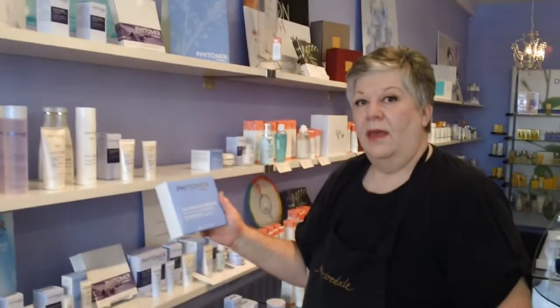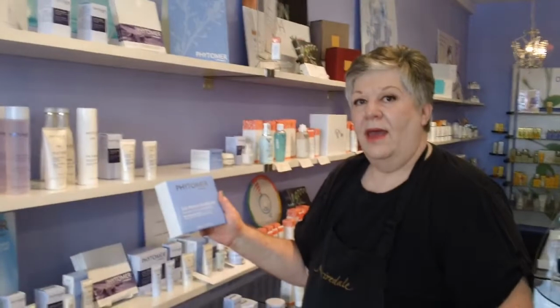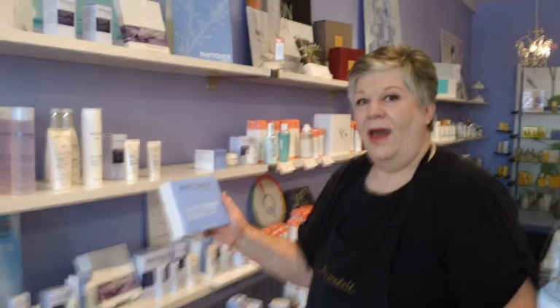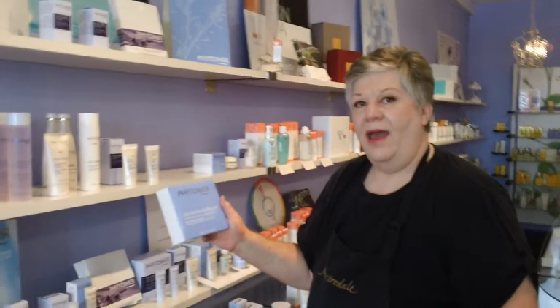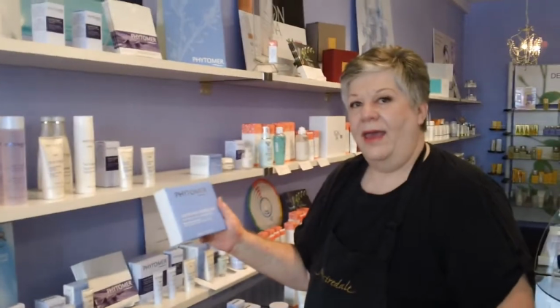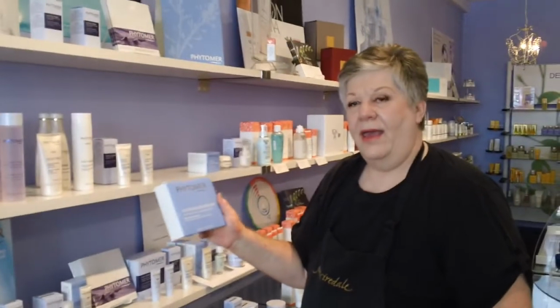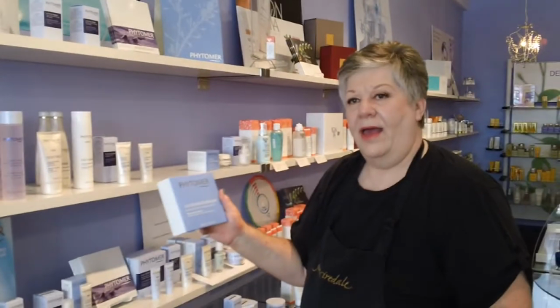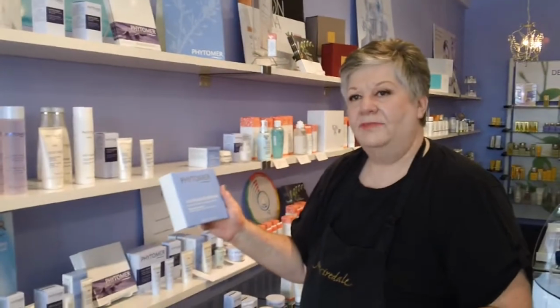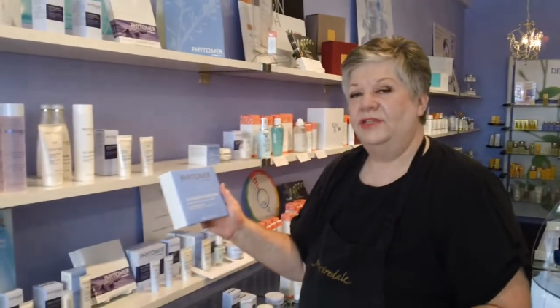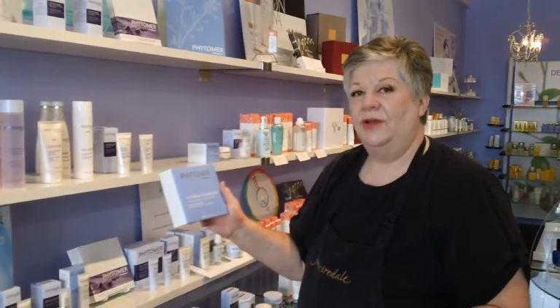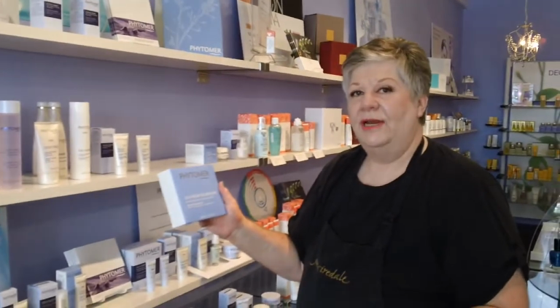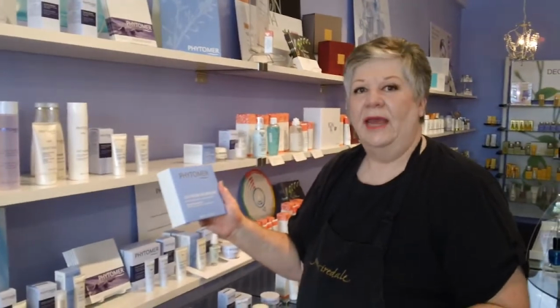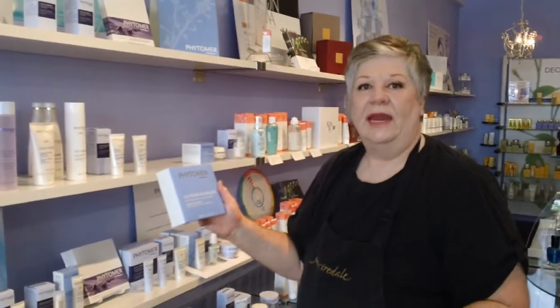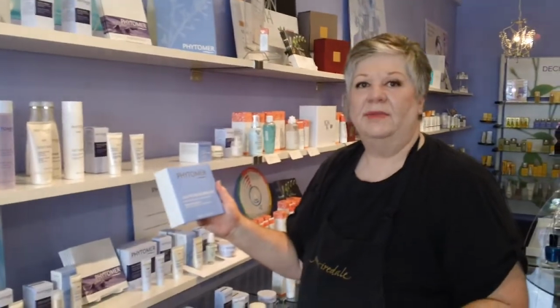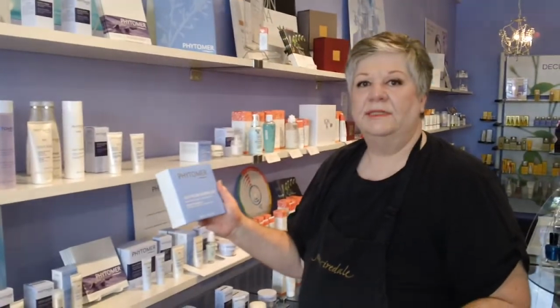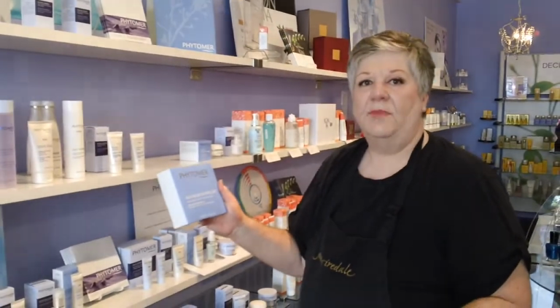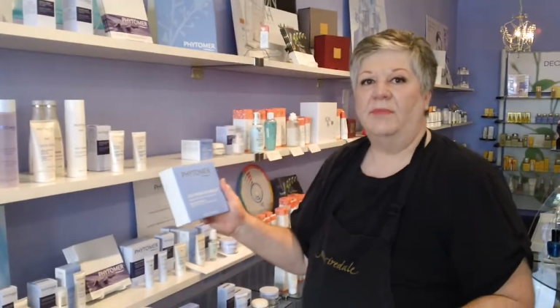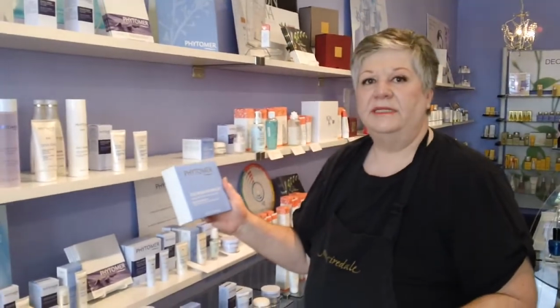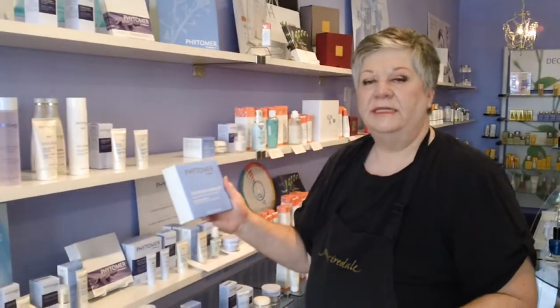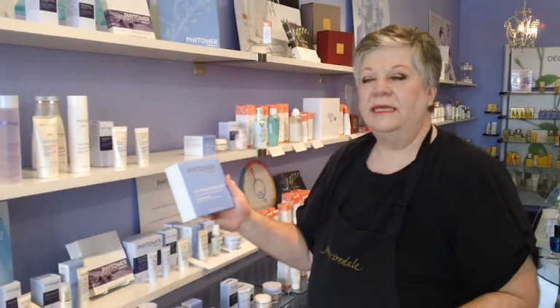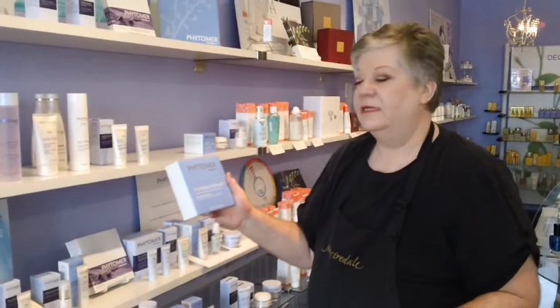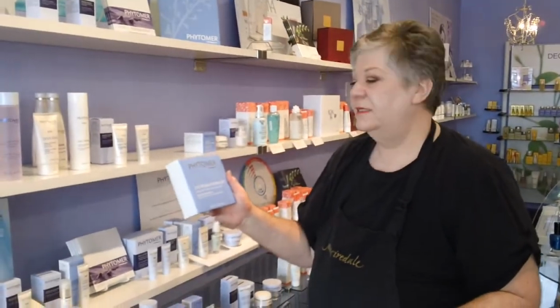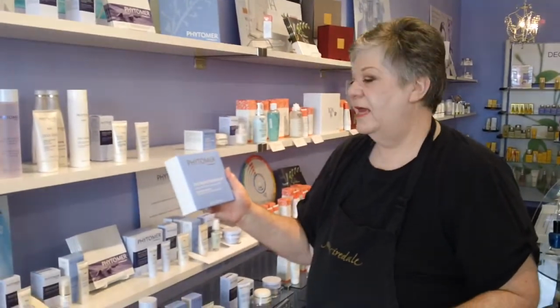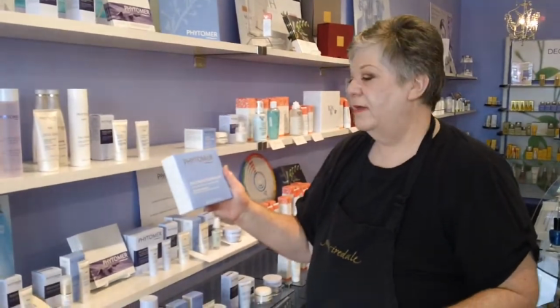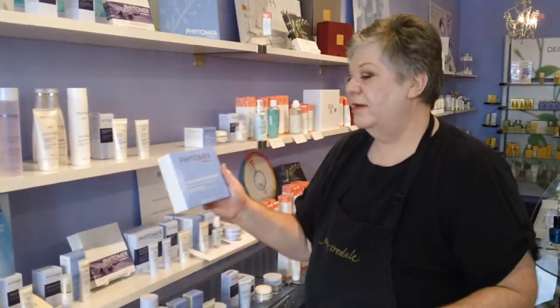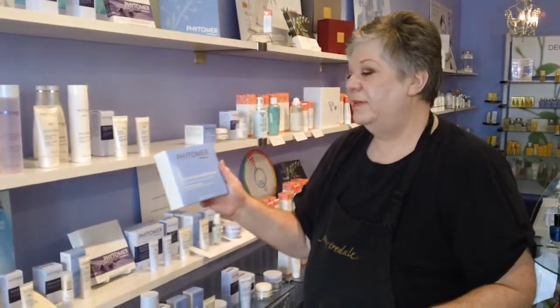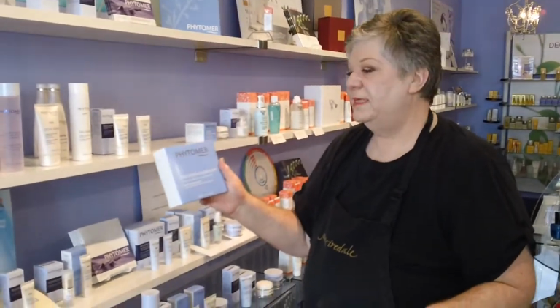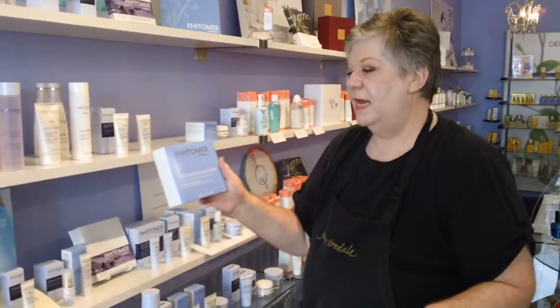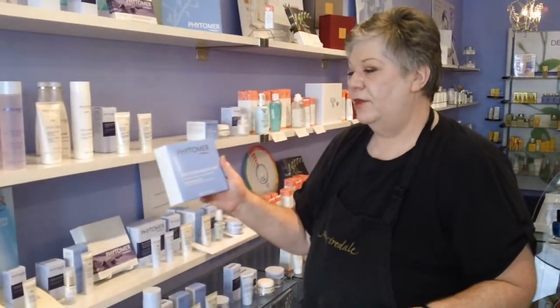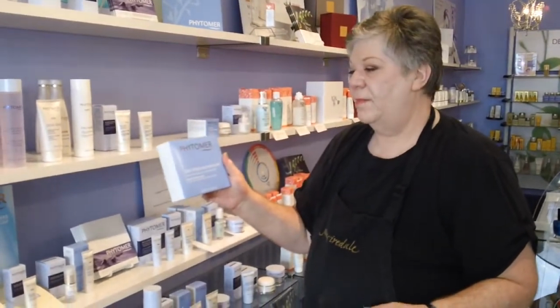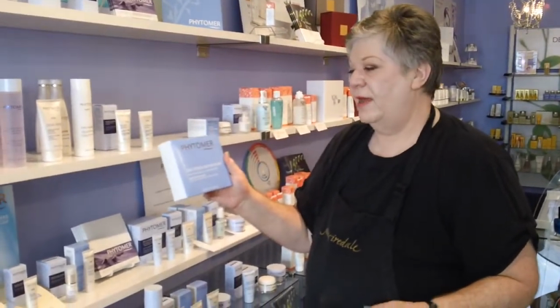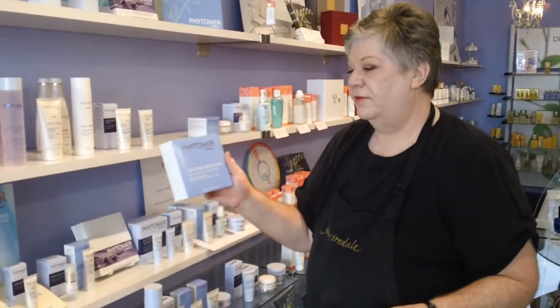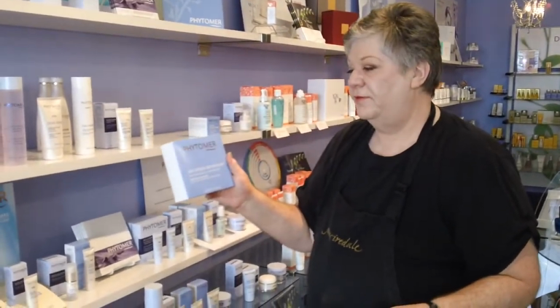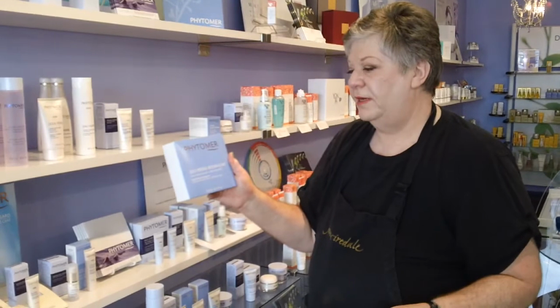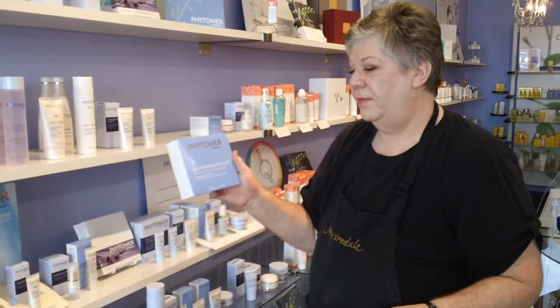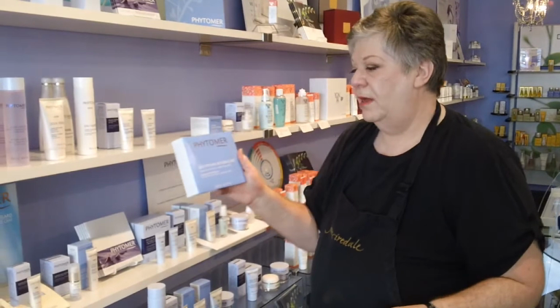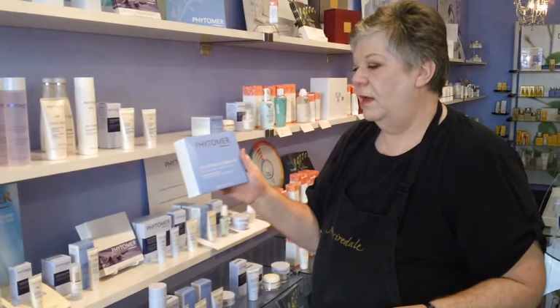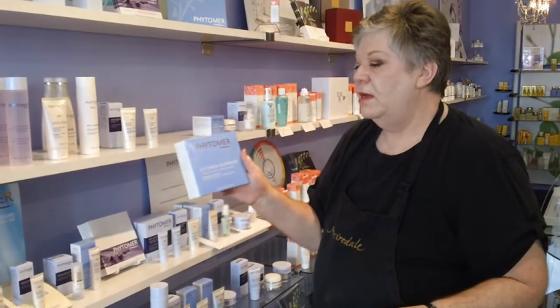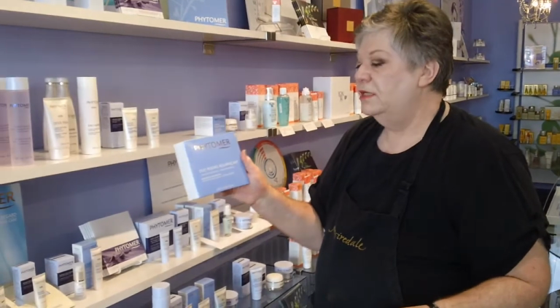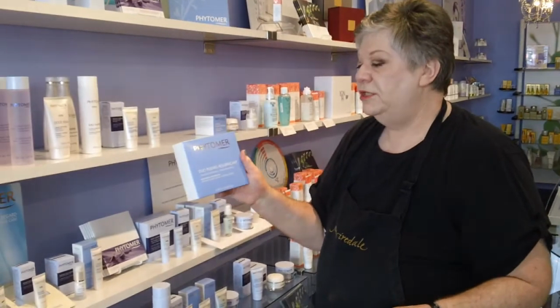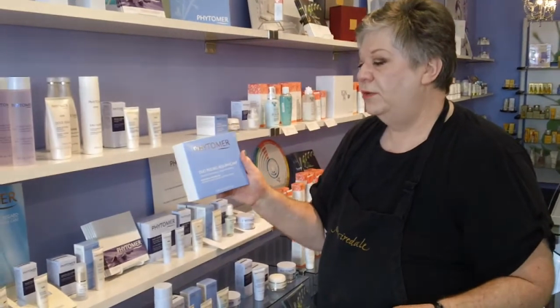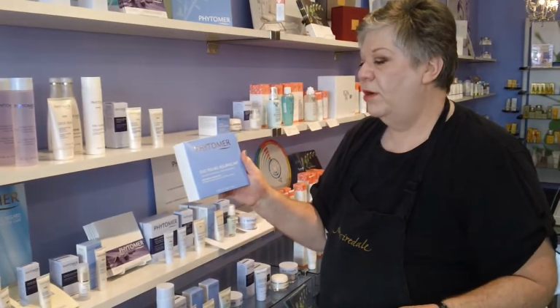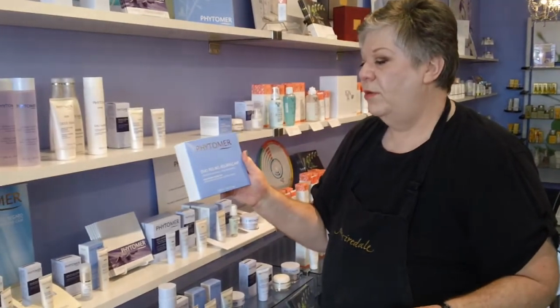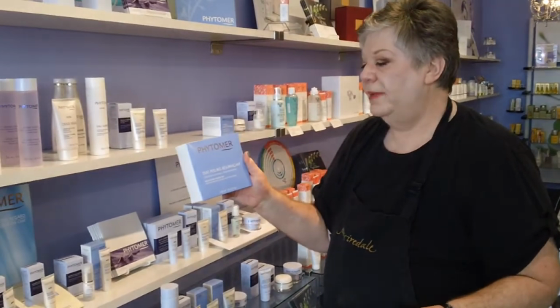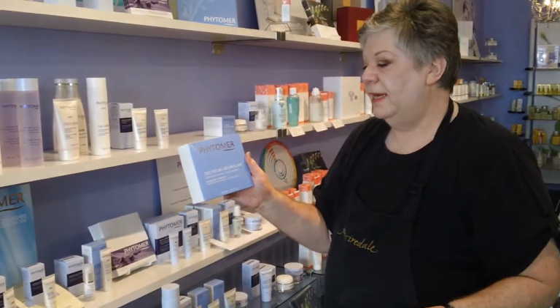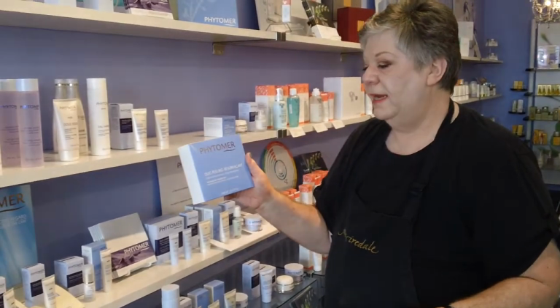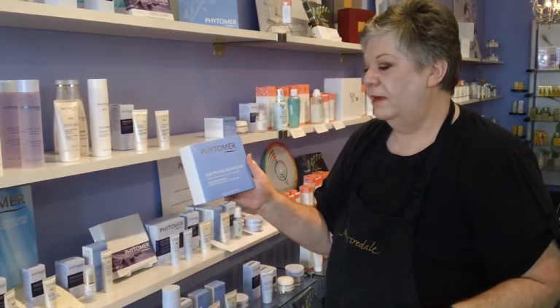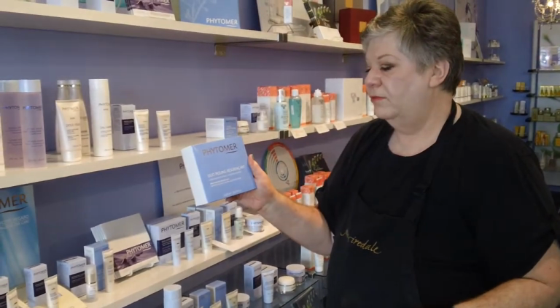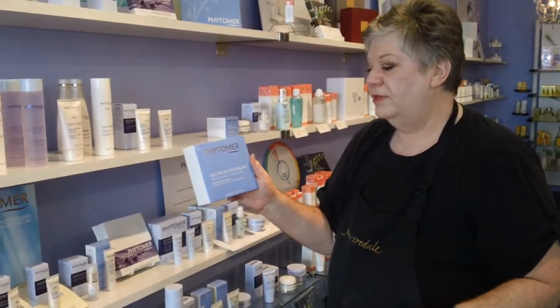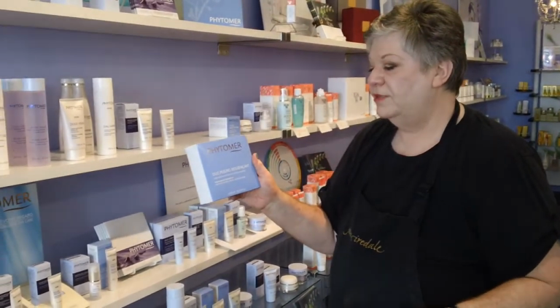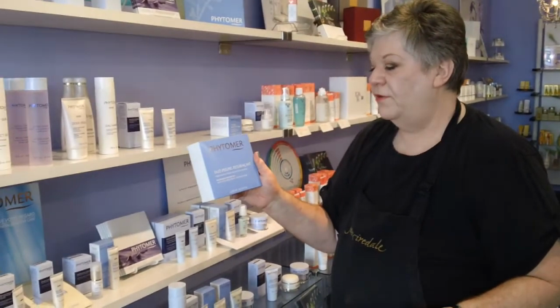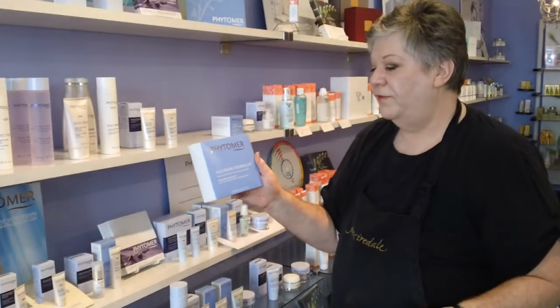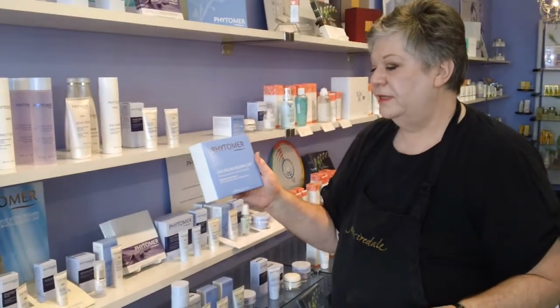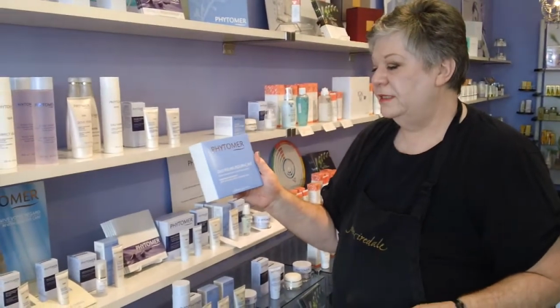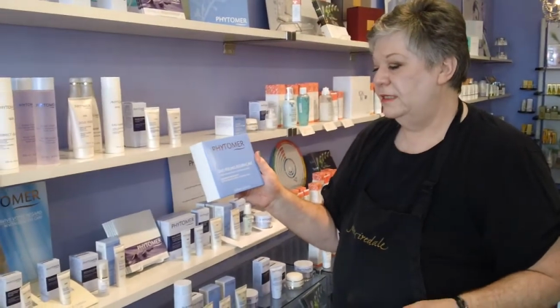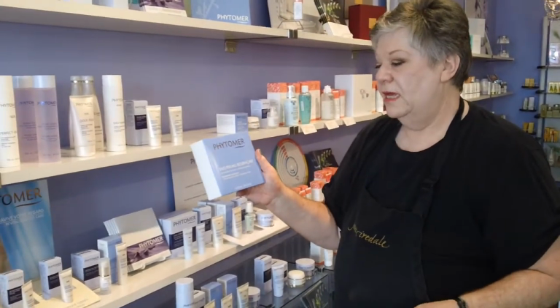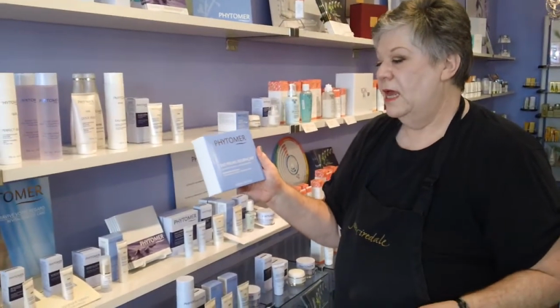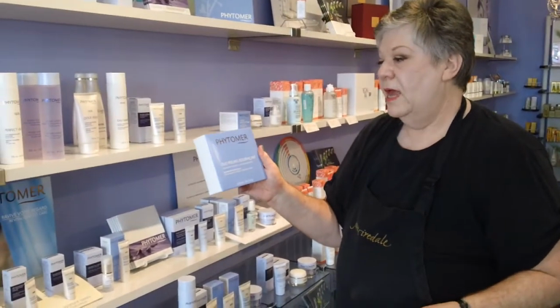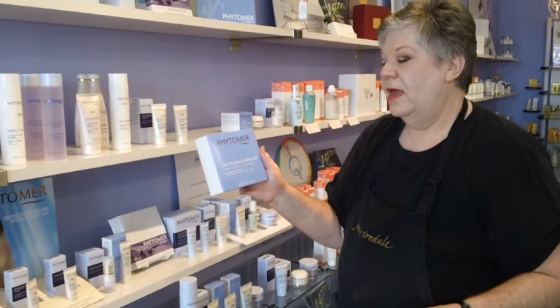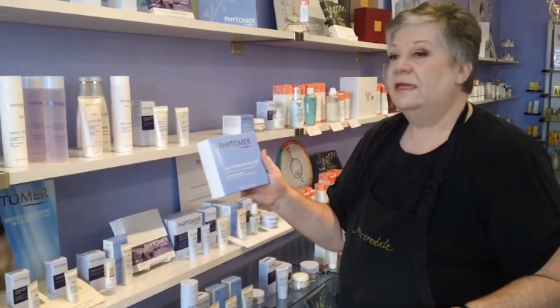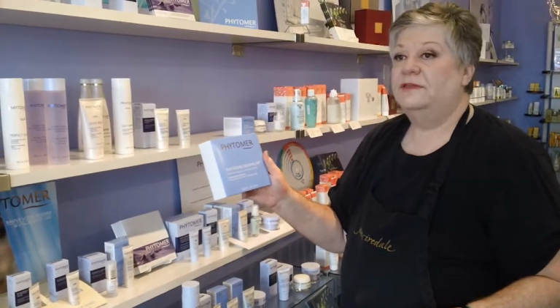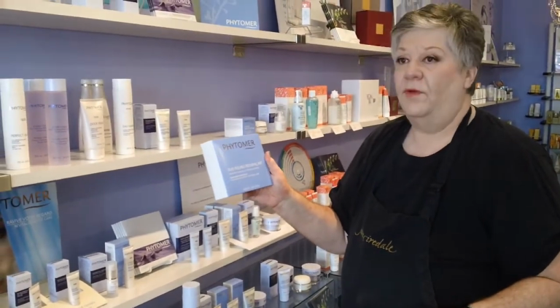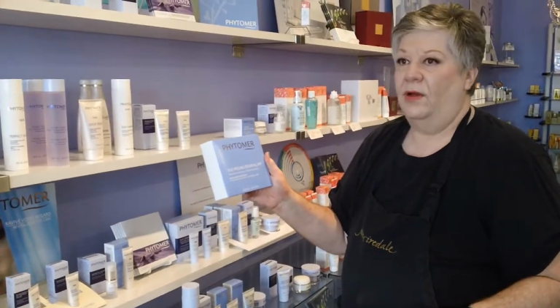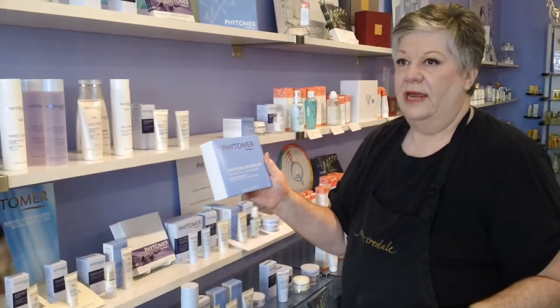Hi, I'm Shirley and I'm at Sparbetique and today I'm going to be telling you about the Phenomer Duo Peeling Reservant Exfoliant.